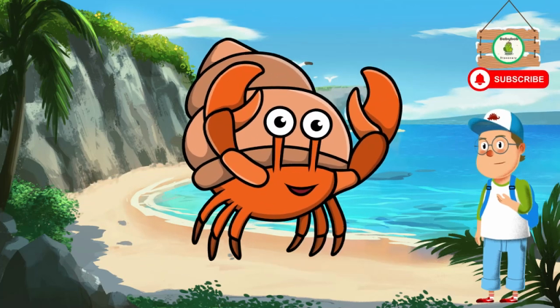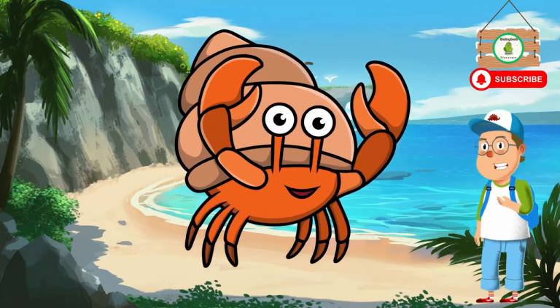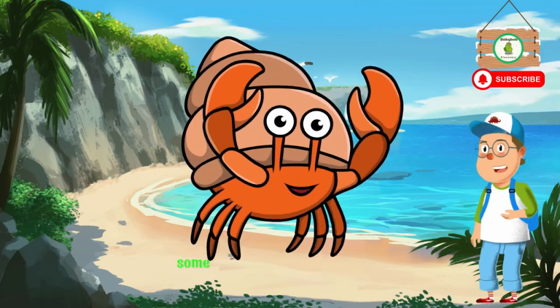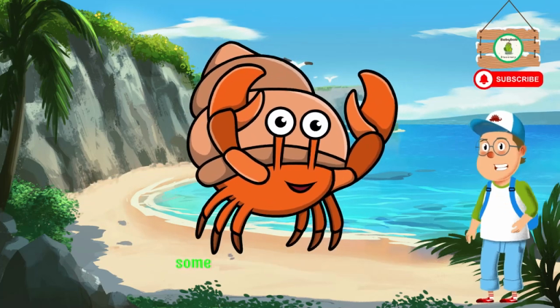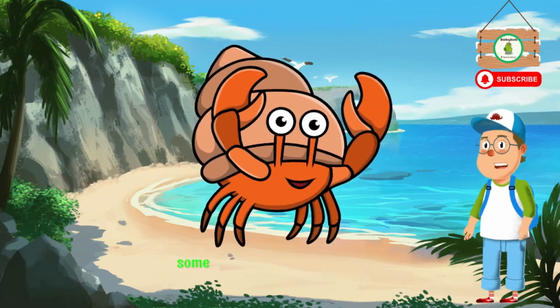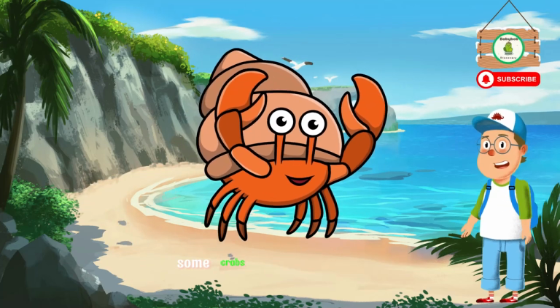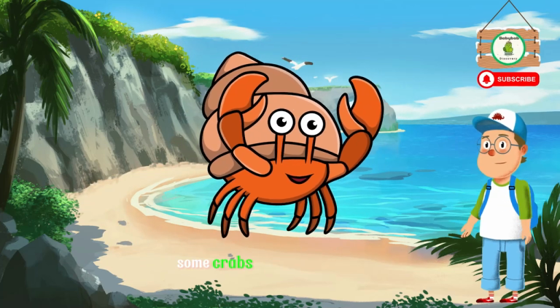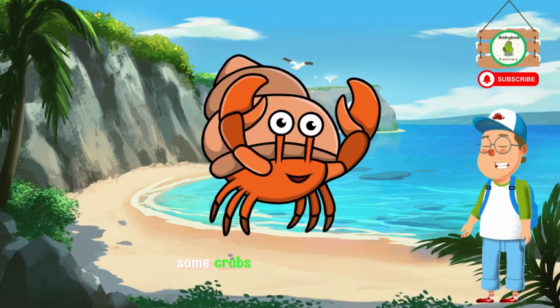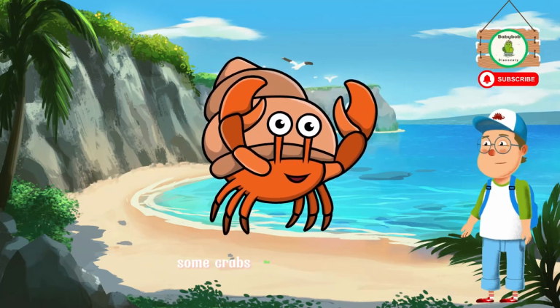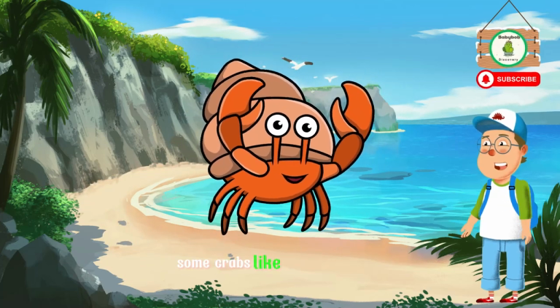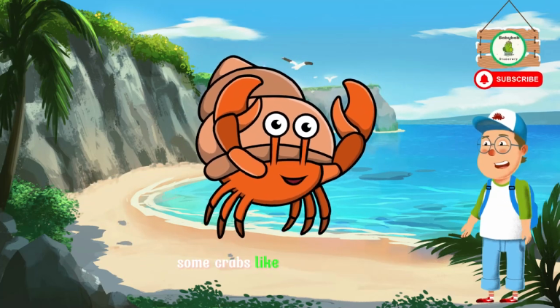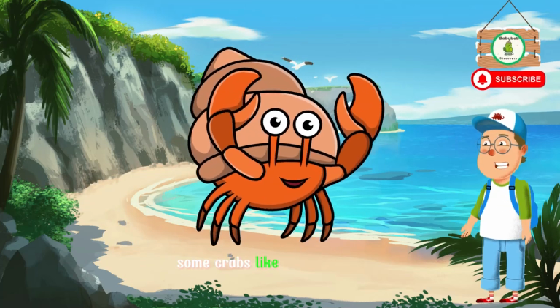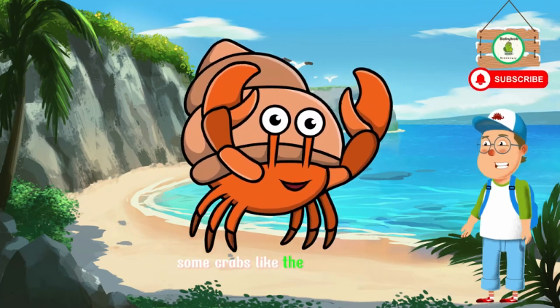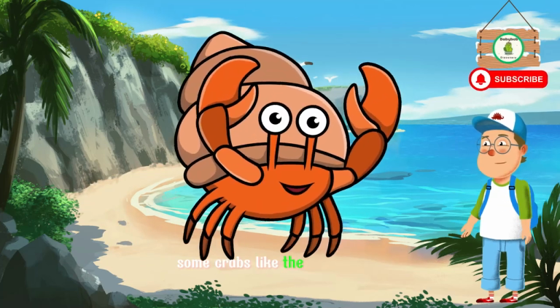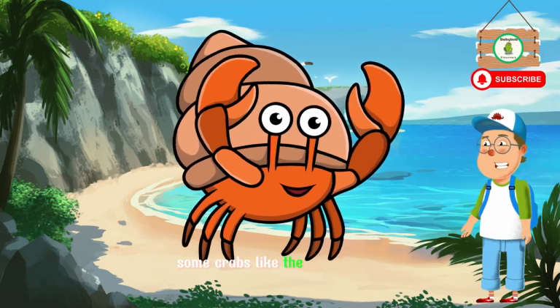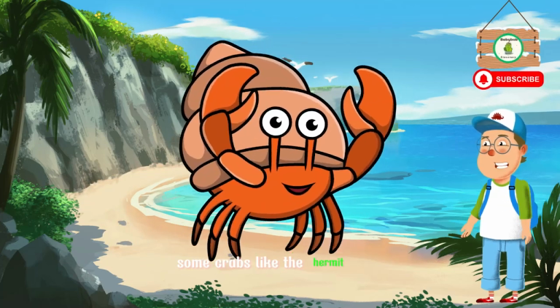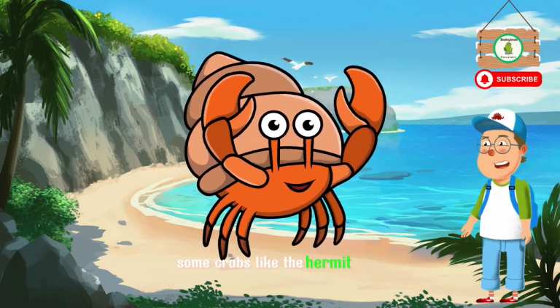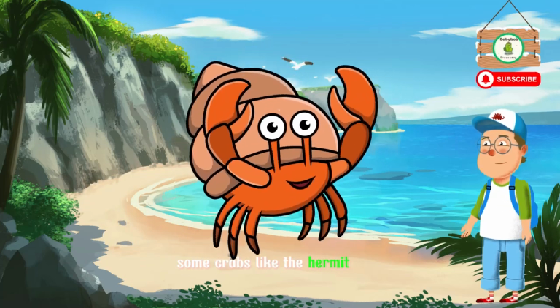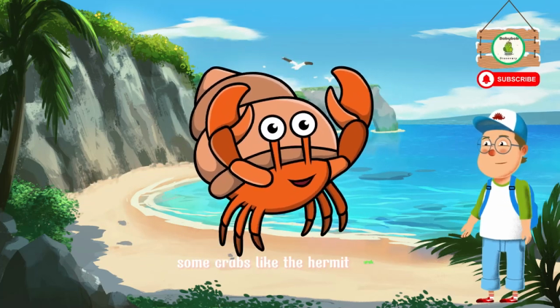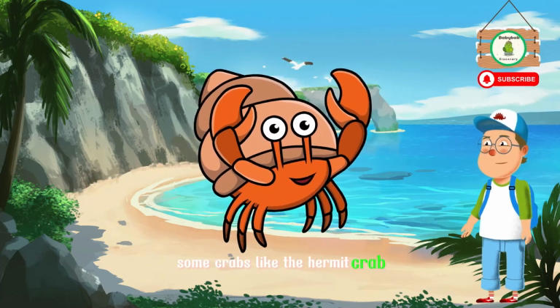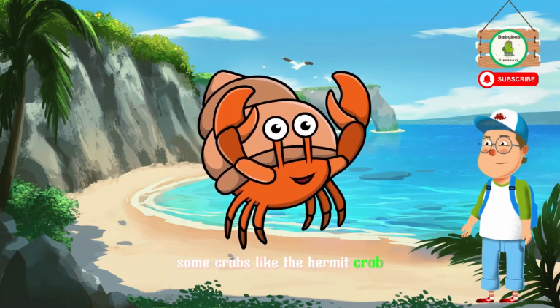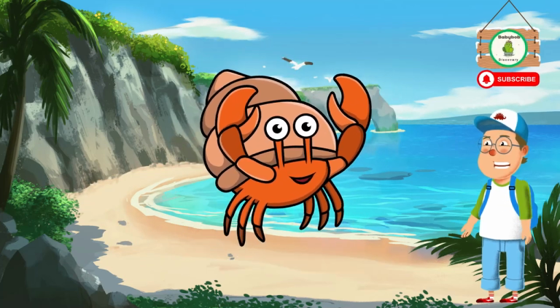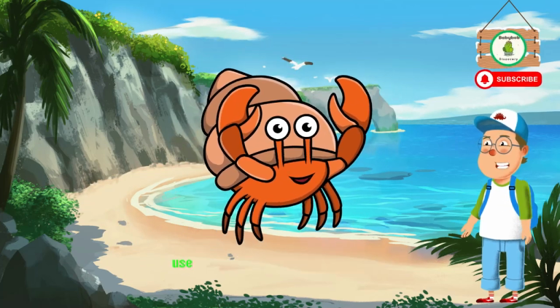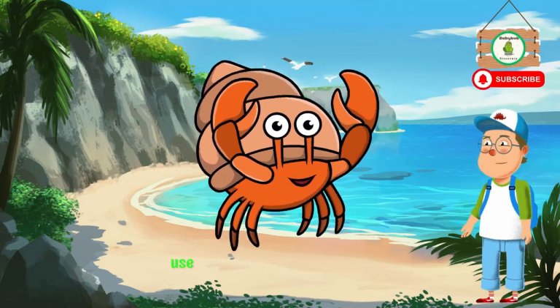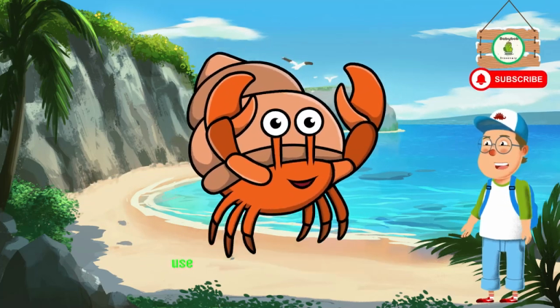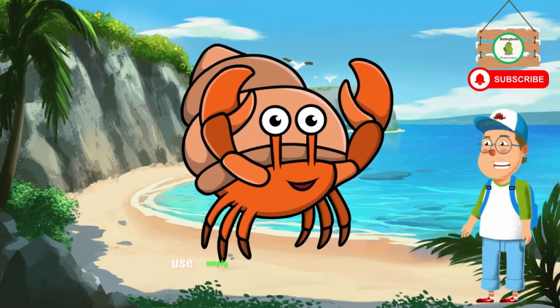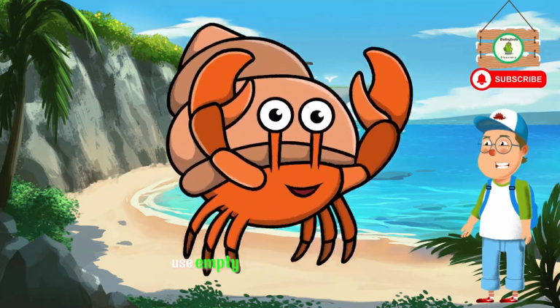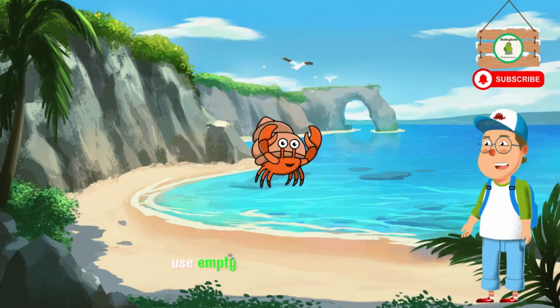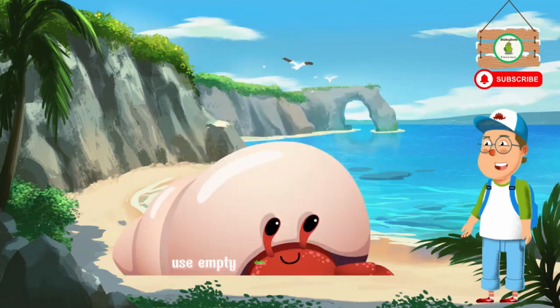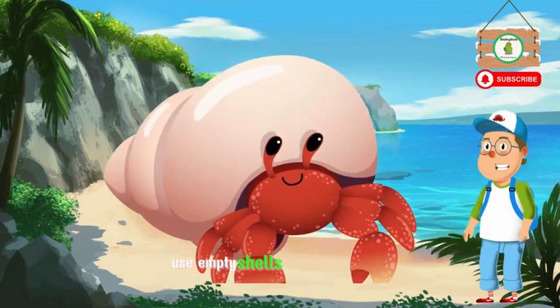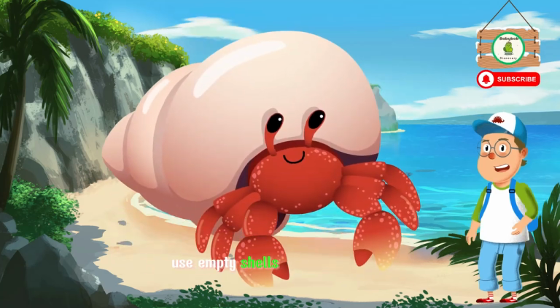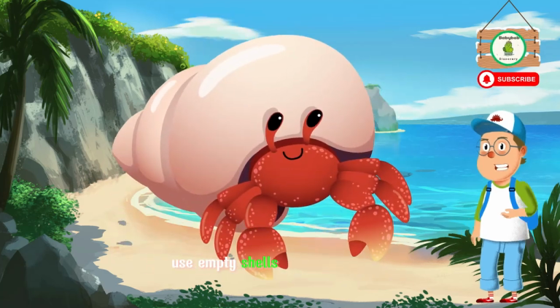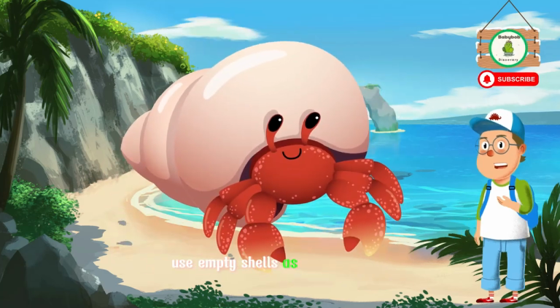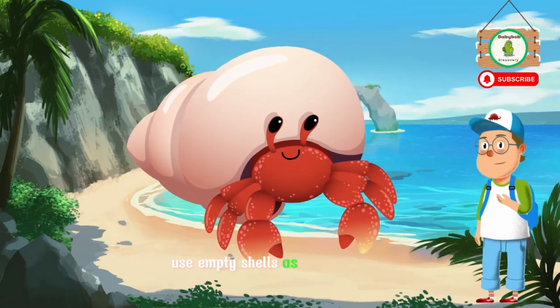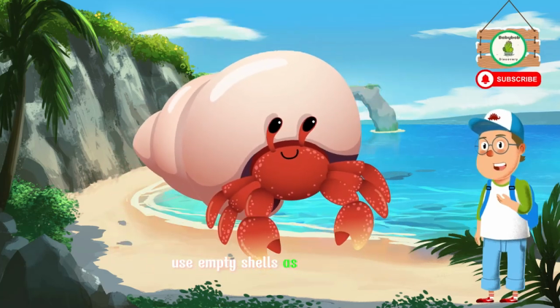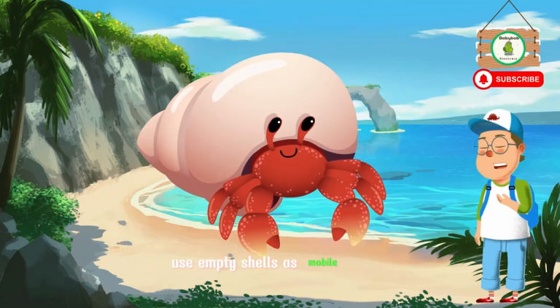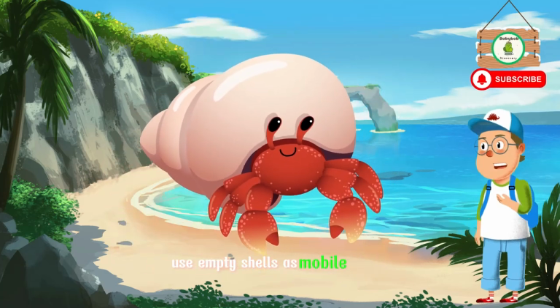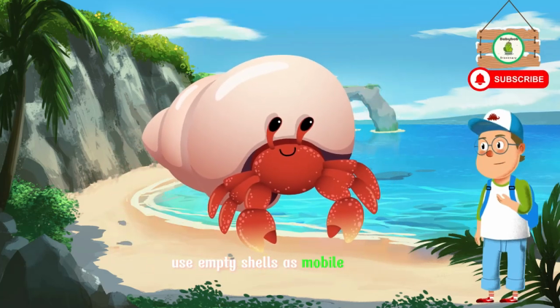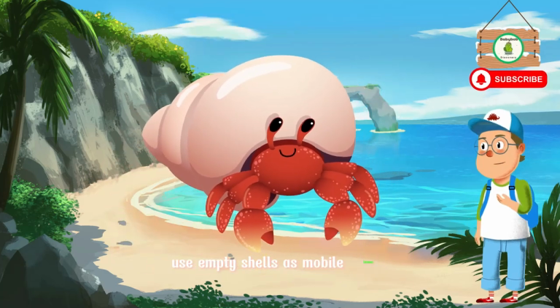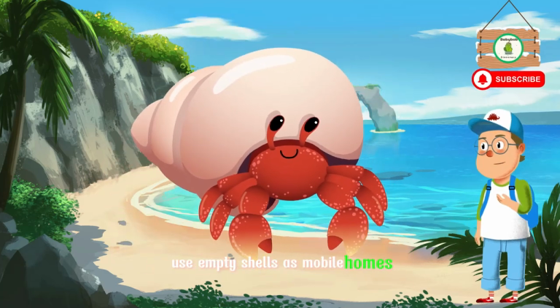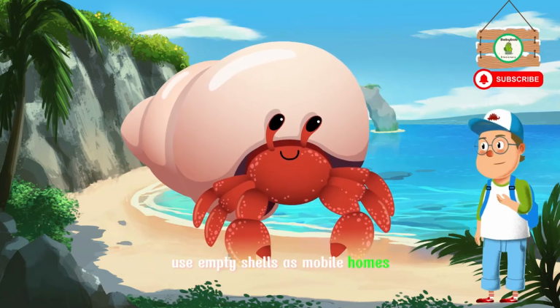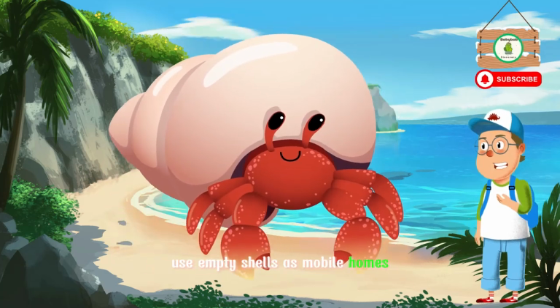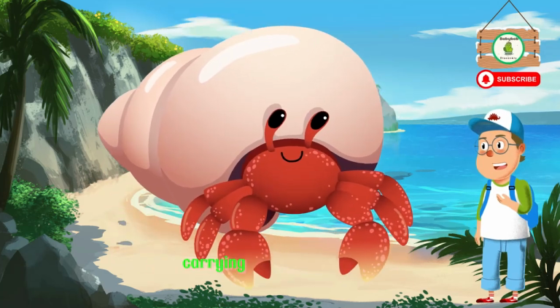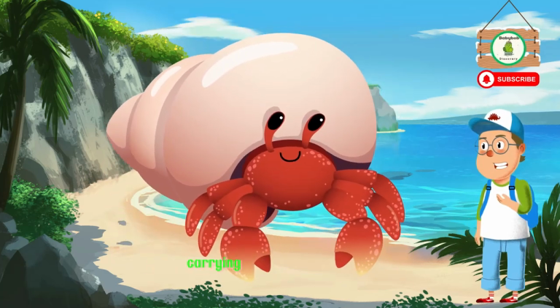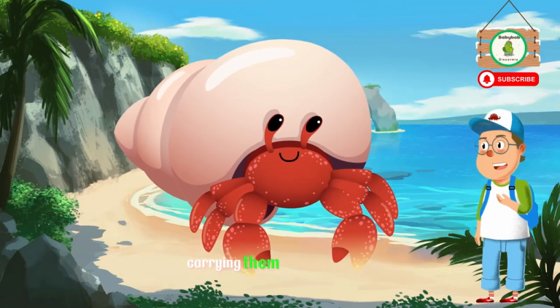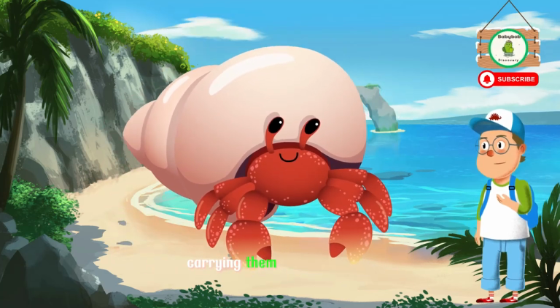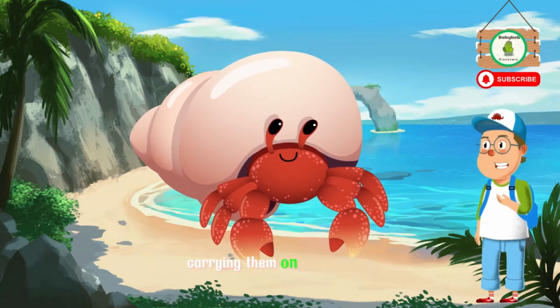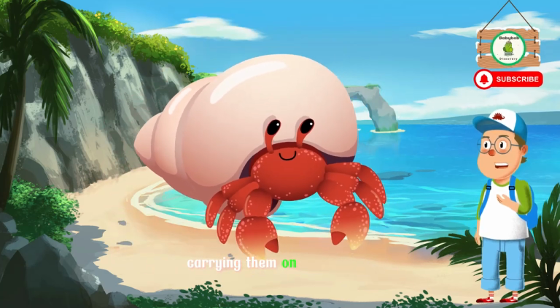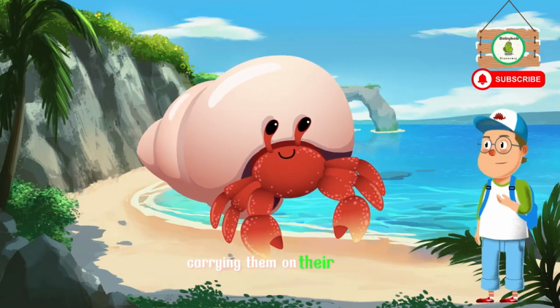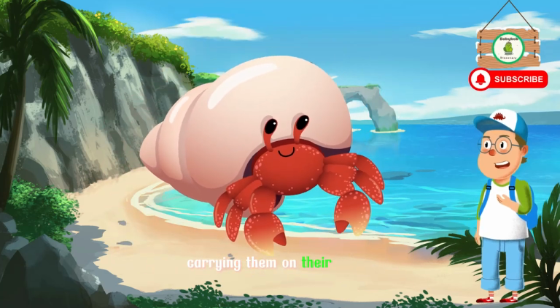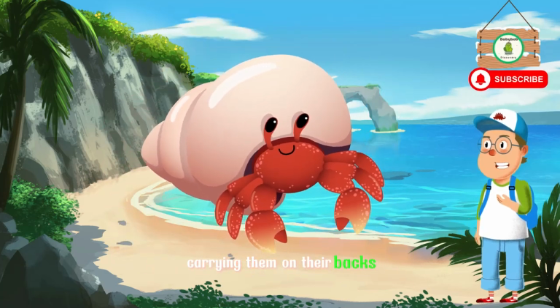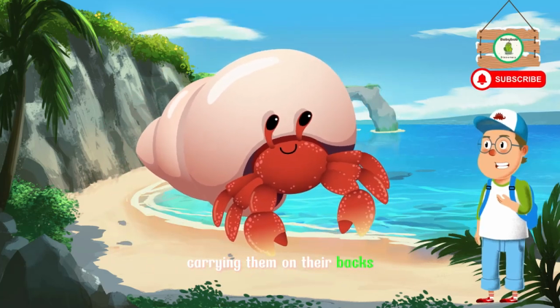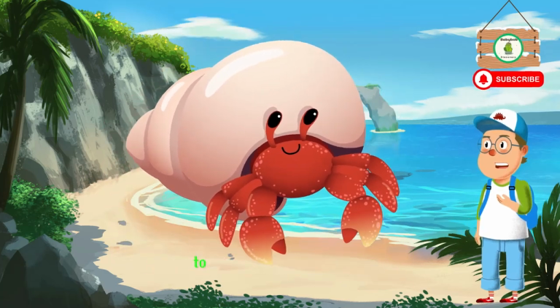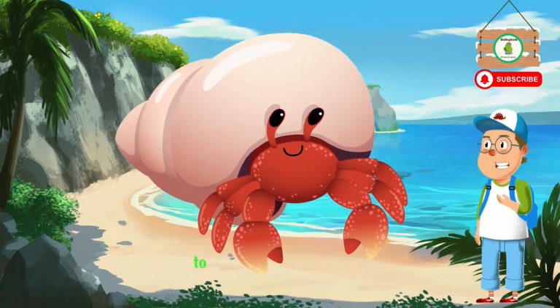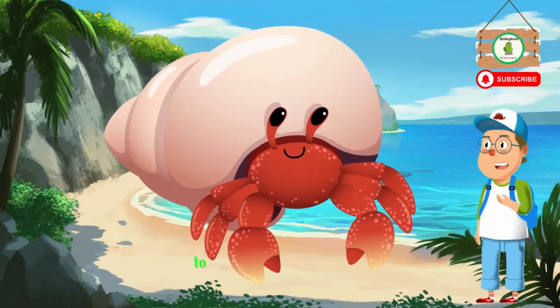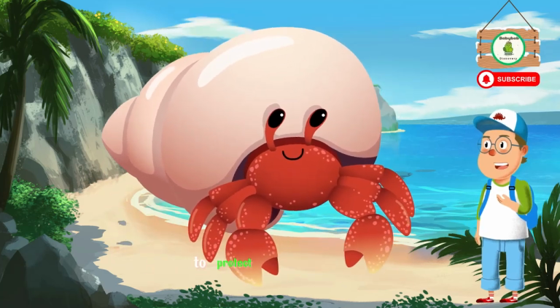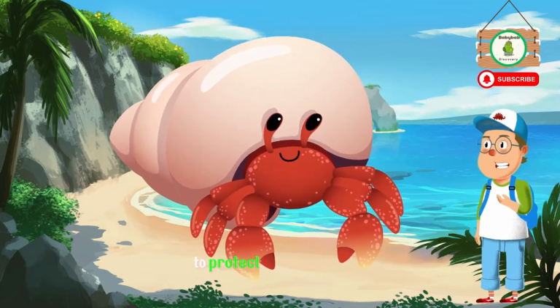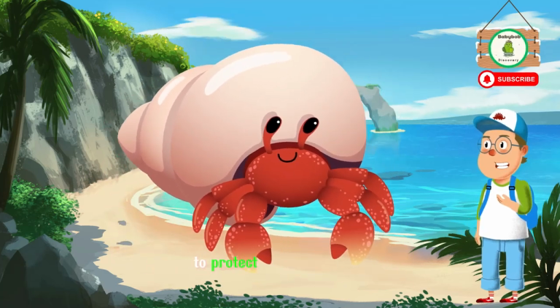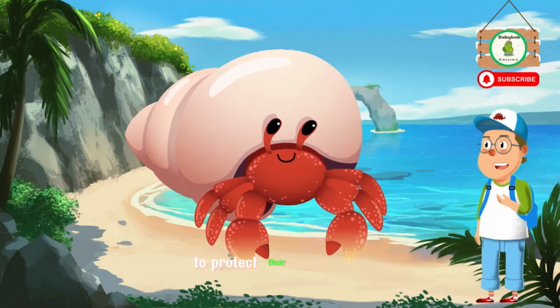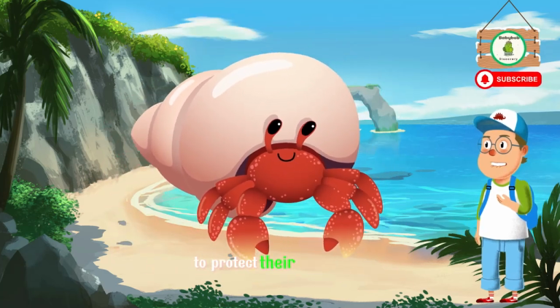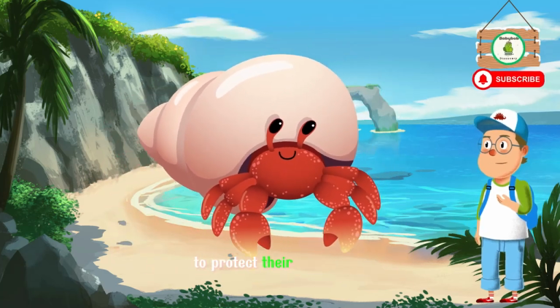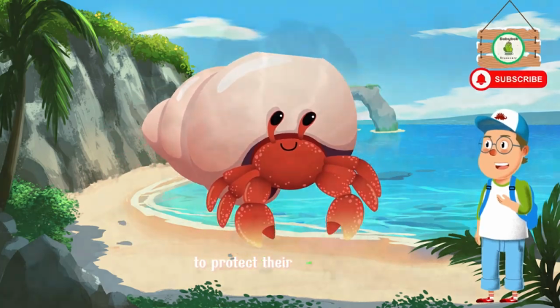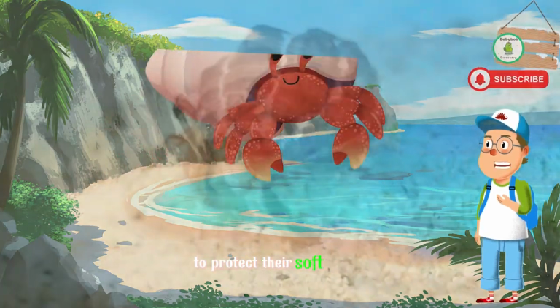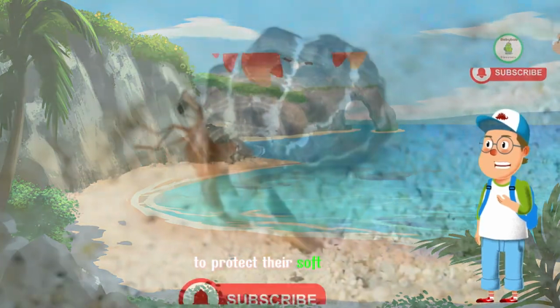Some crabs, like the hermit crab, use empty shells as mobile homes, carrying them on their backs to protect their soft bodies.